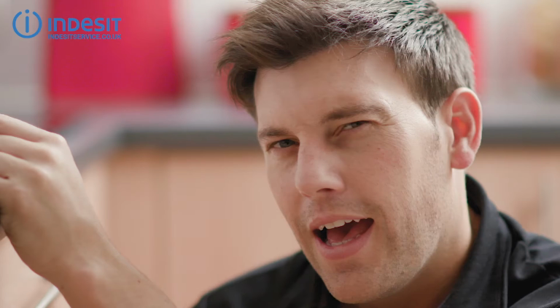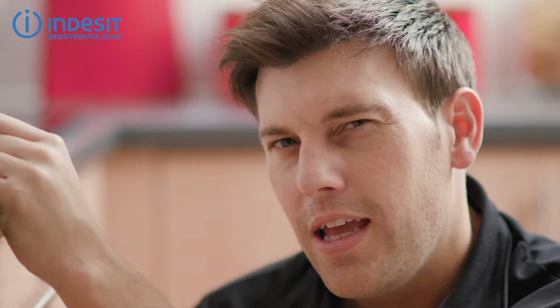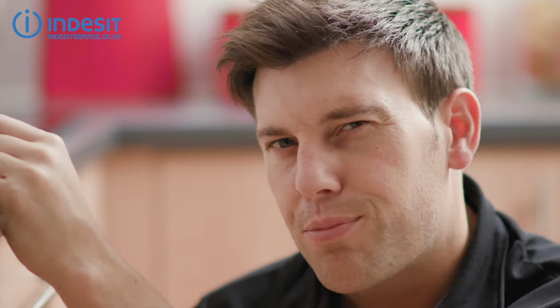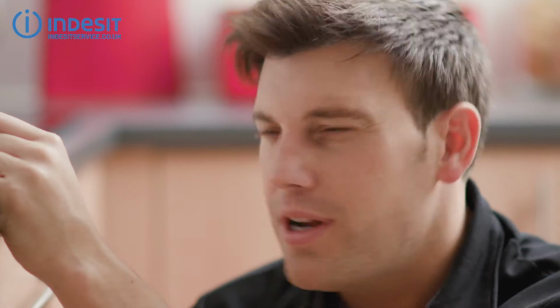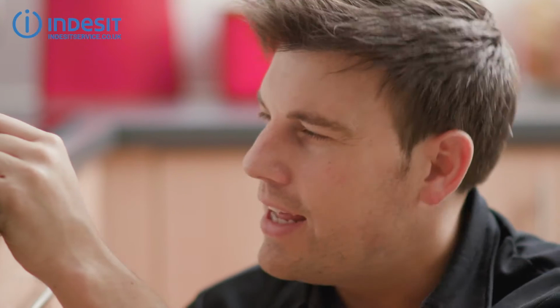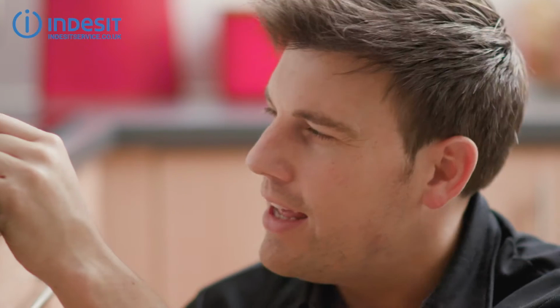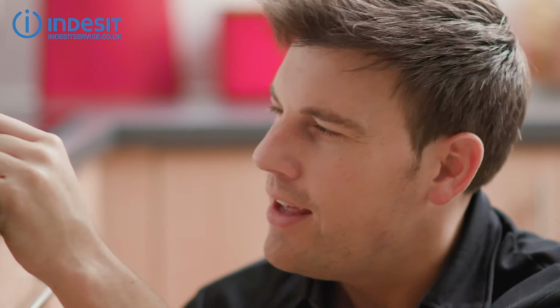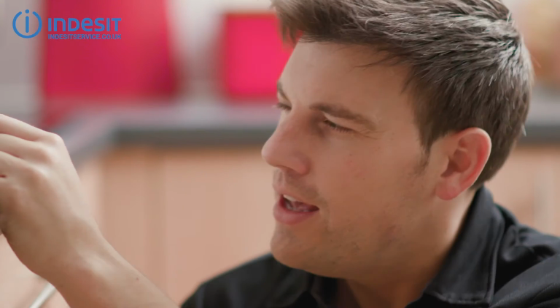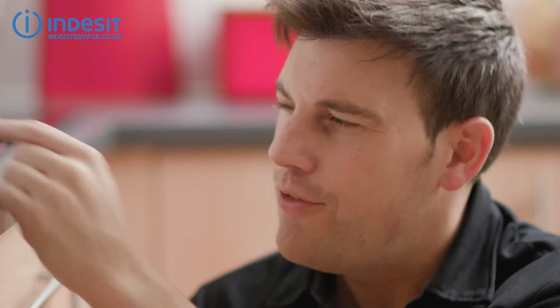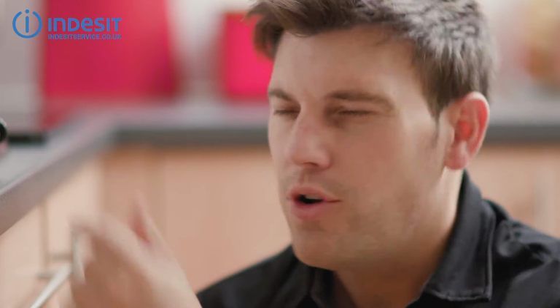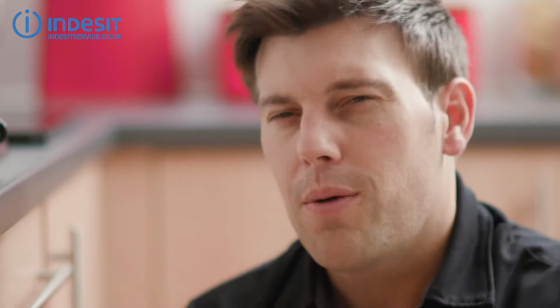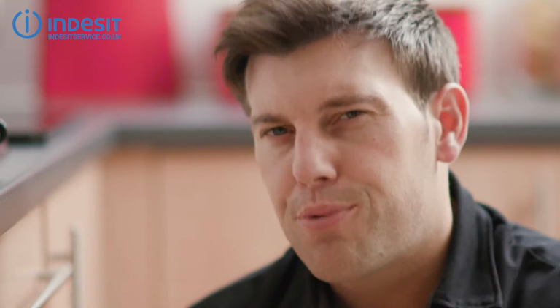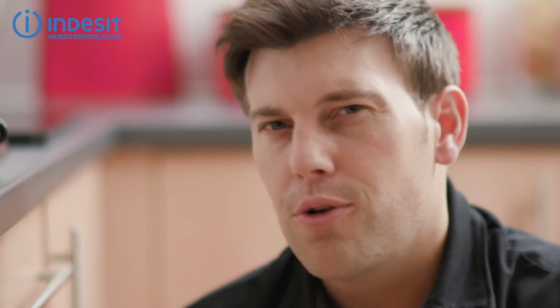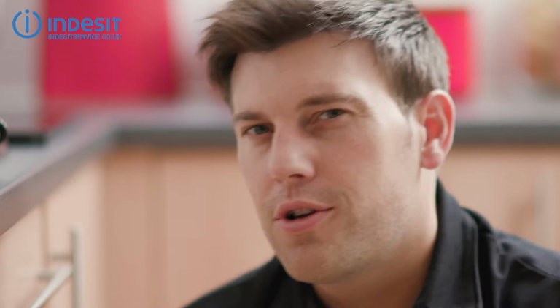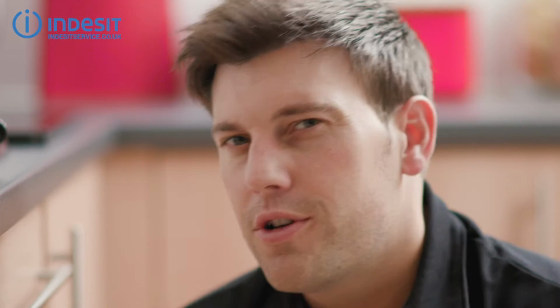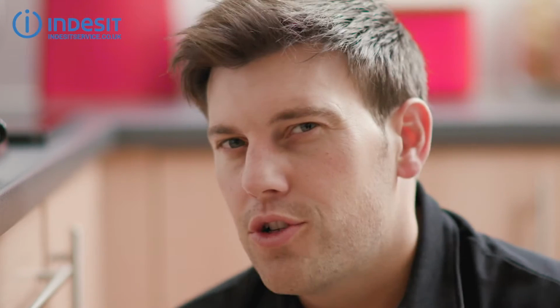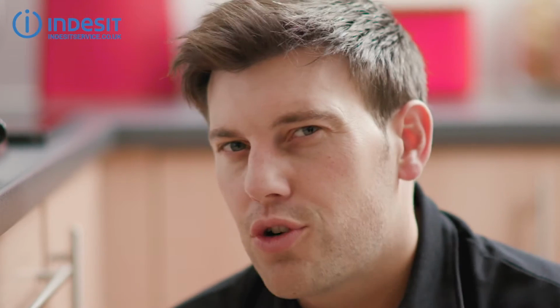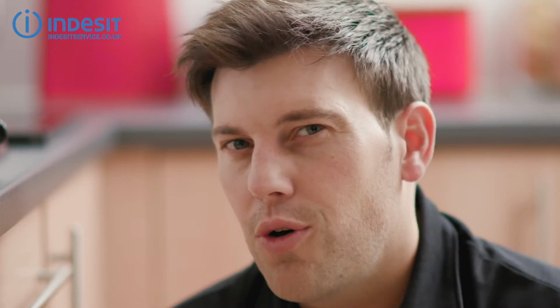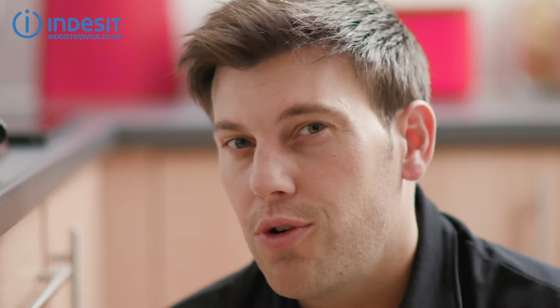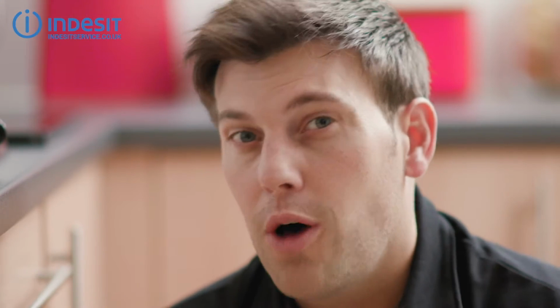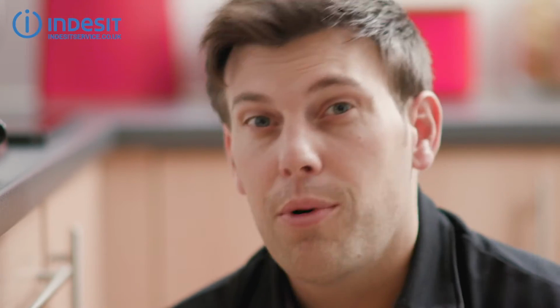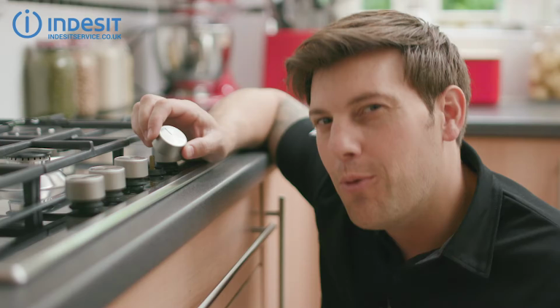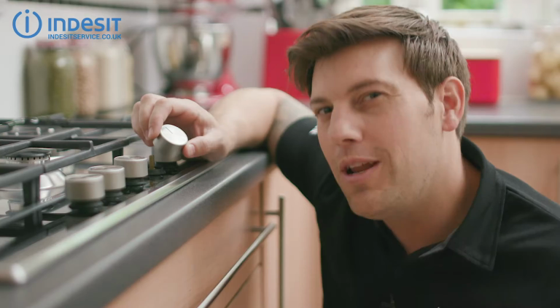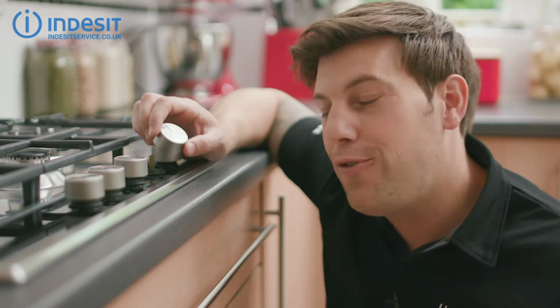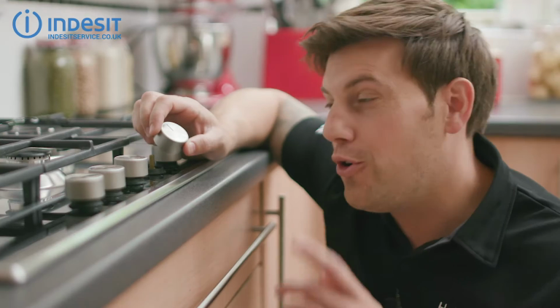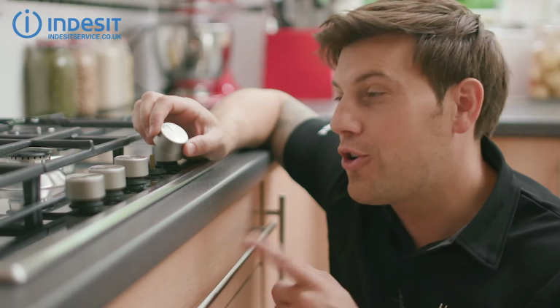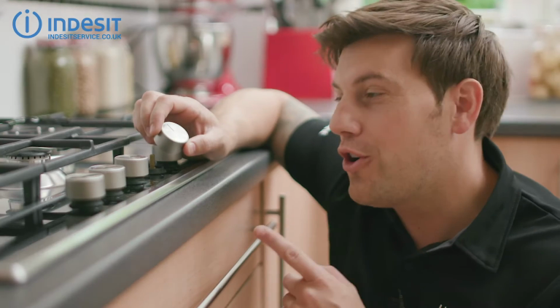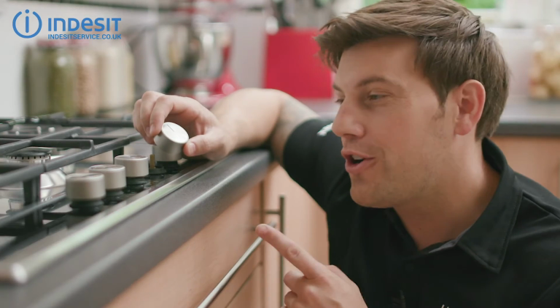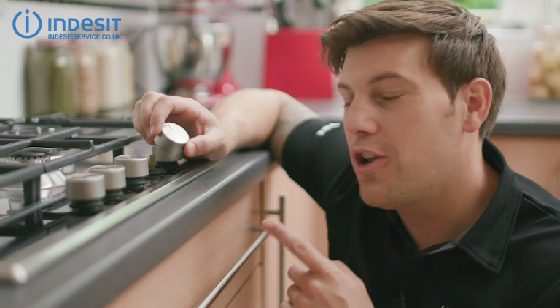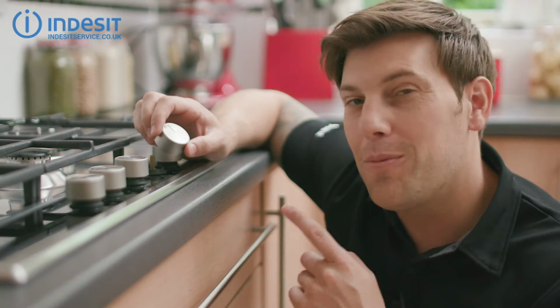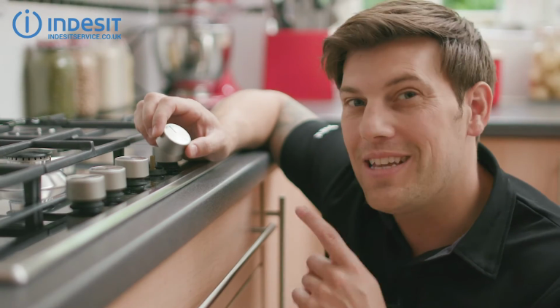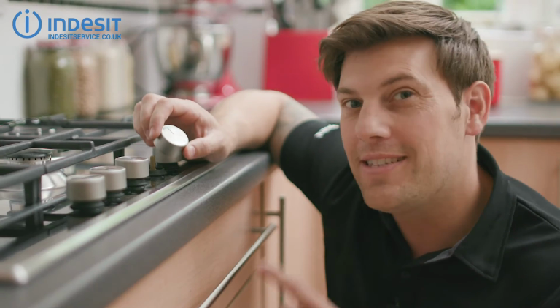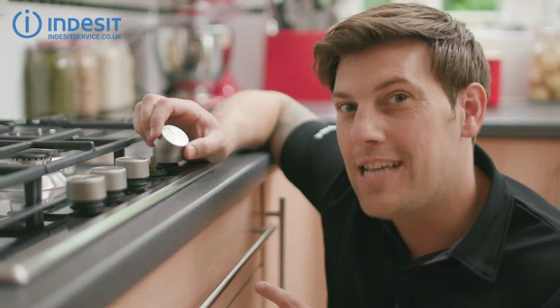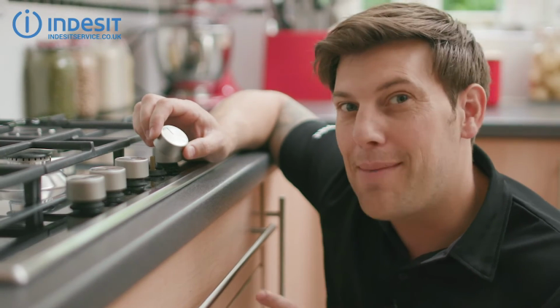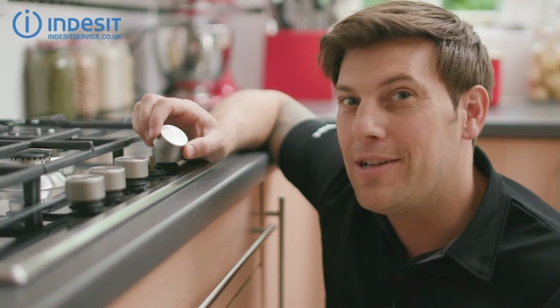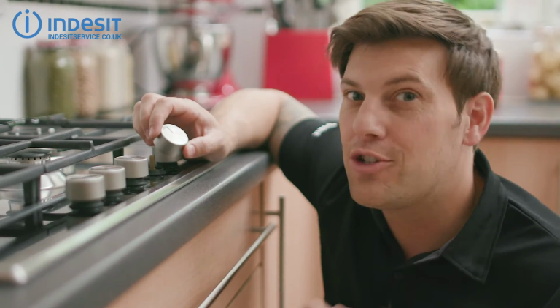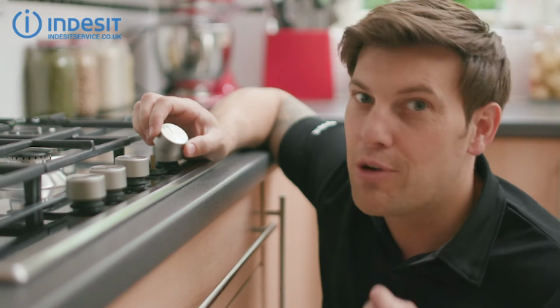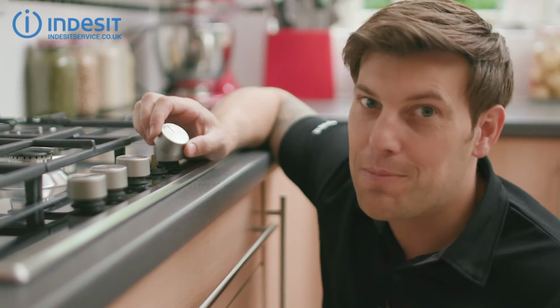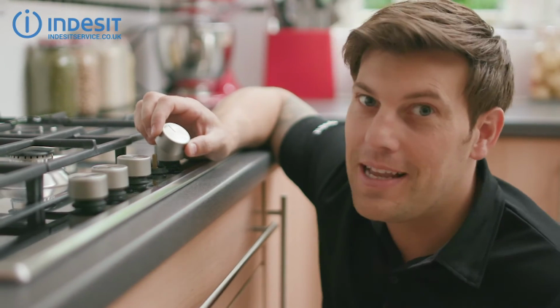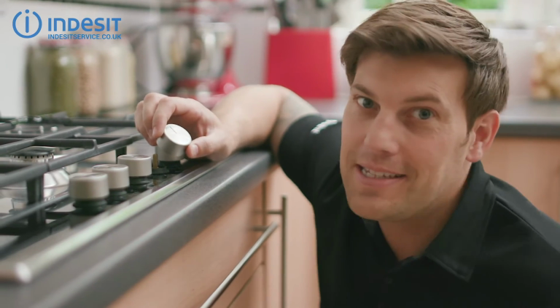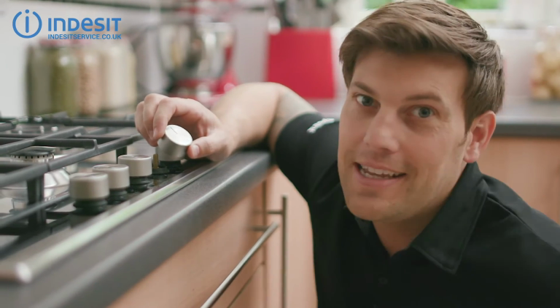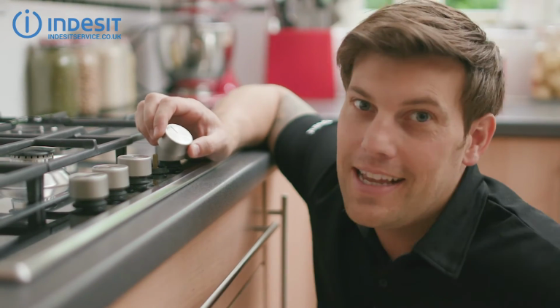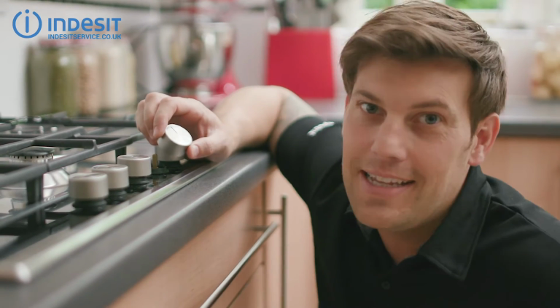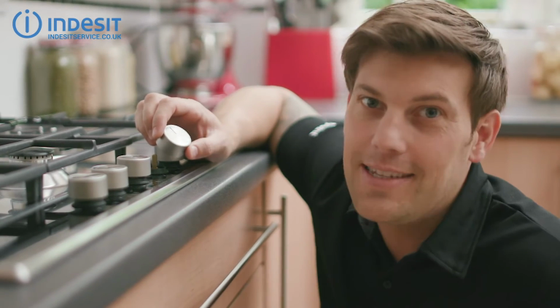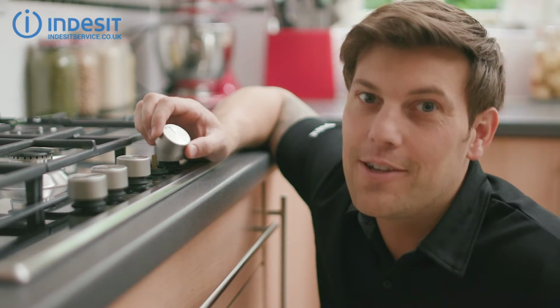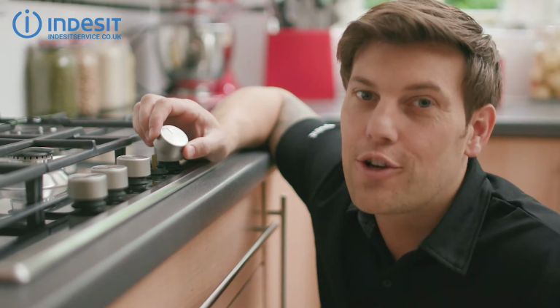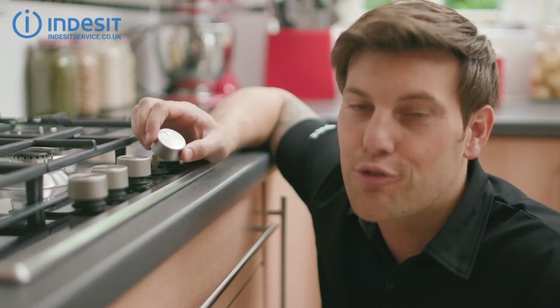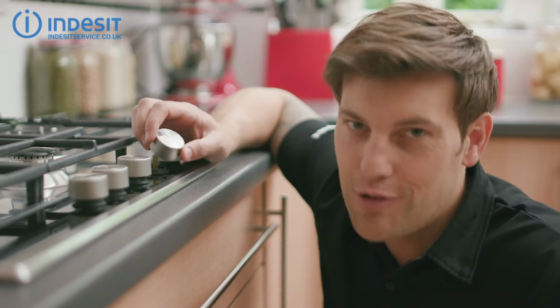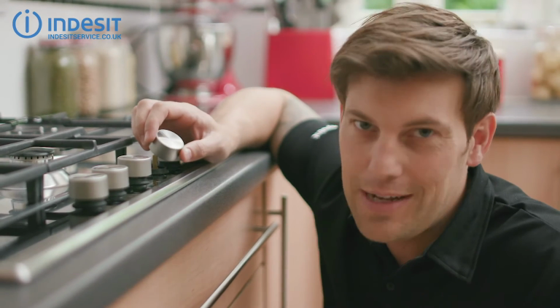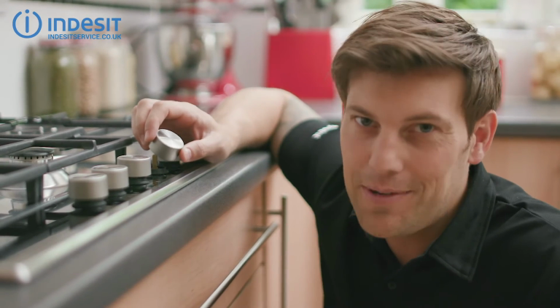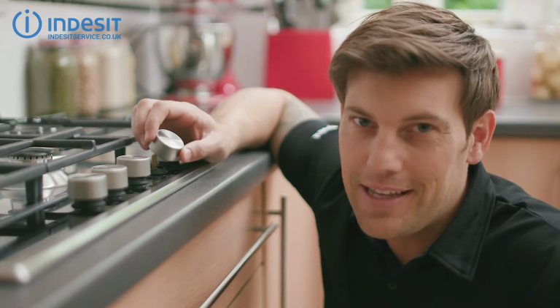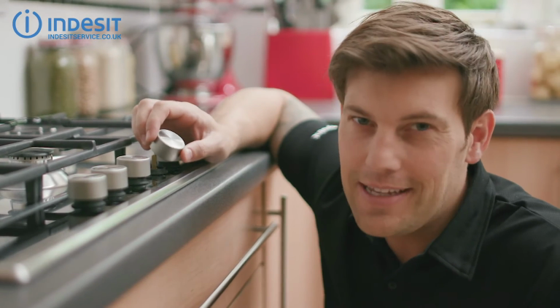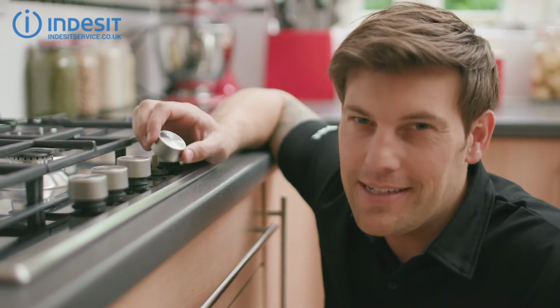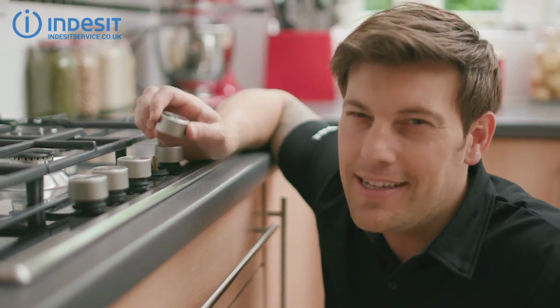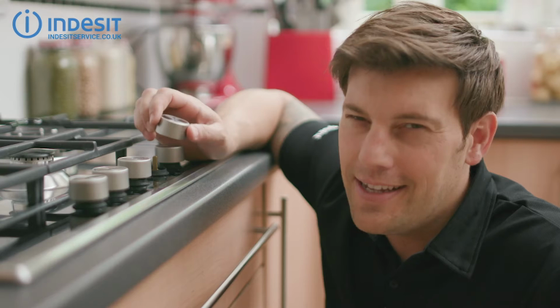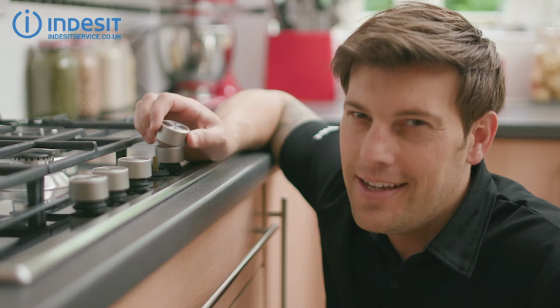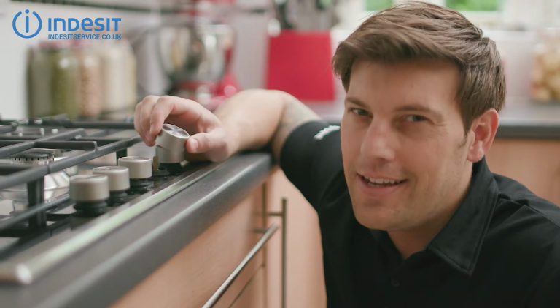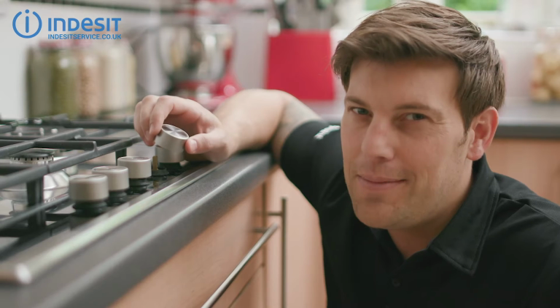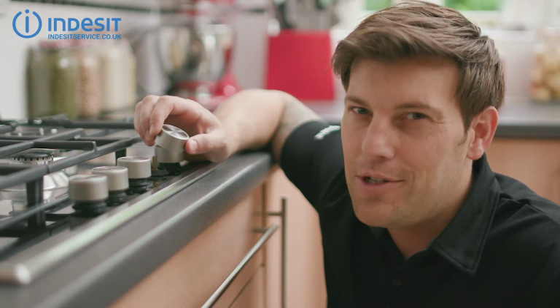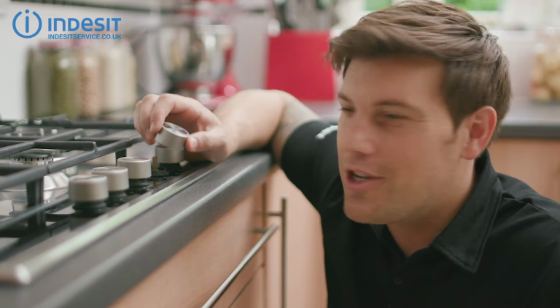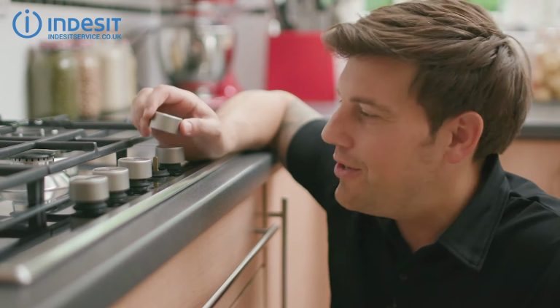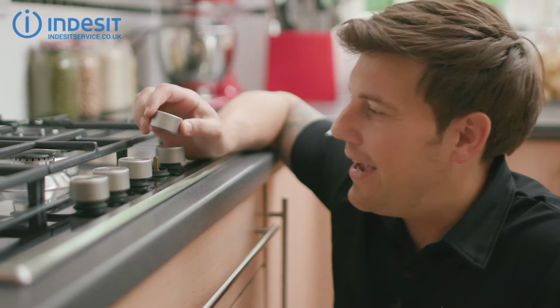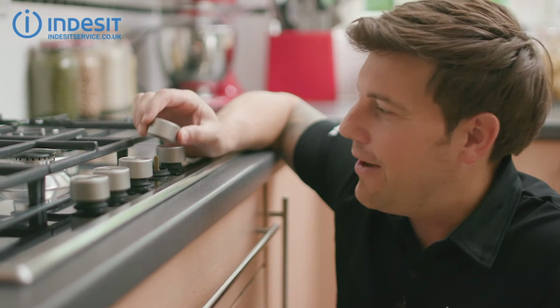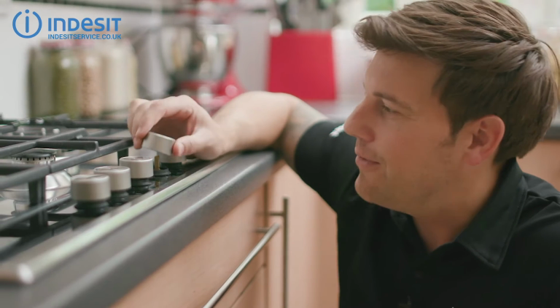Hey, Bryn here. Have you got a broken control knob? Well, if your cooker knob is damaged, replacing it is incredibly easy. Let me show you how.